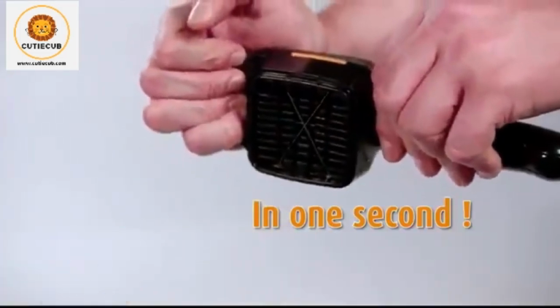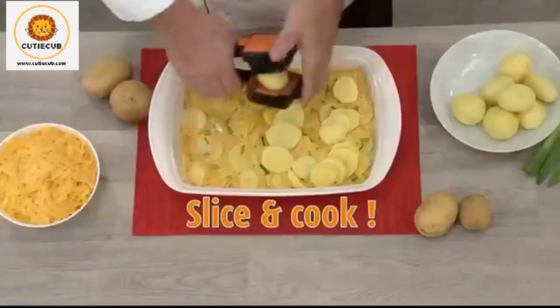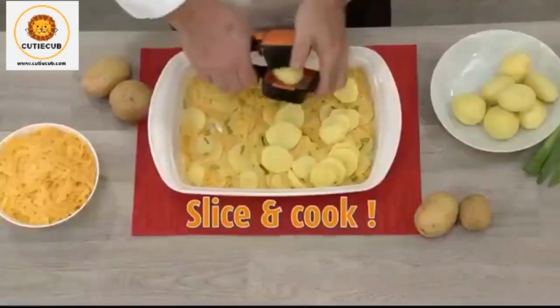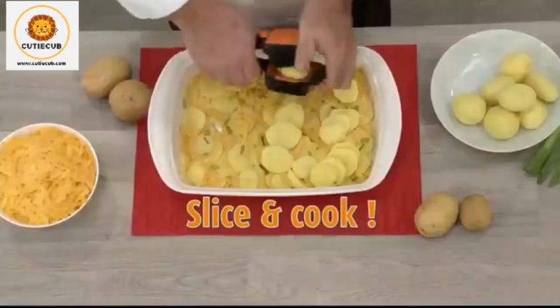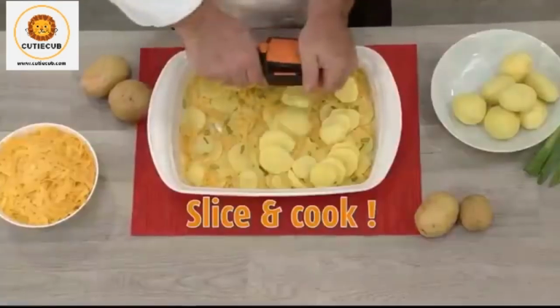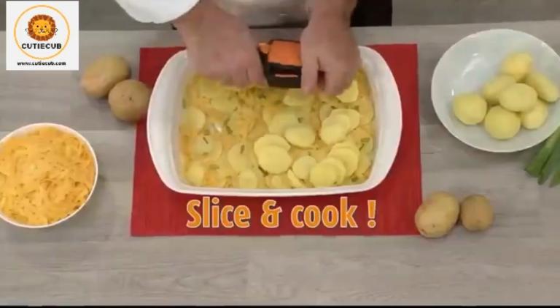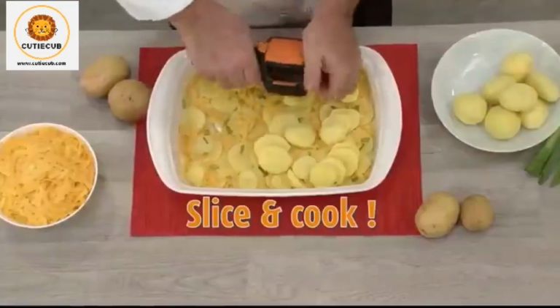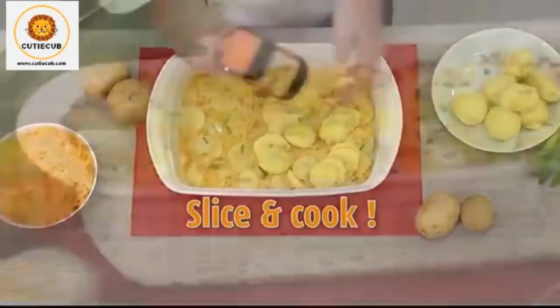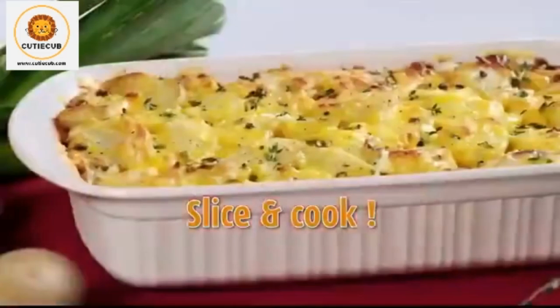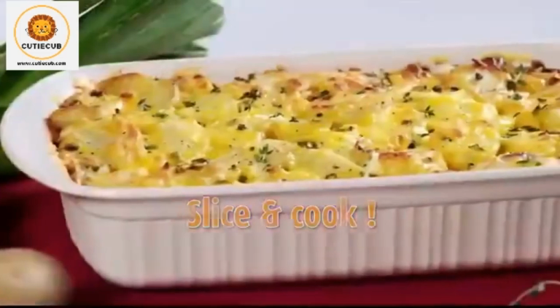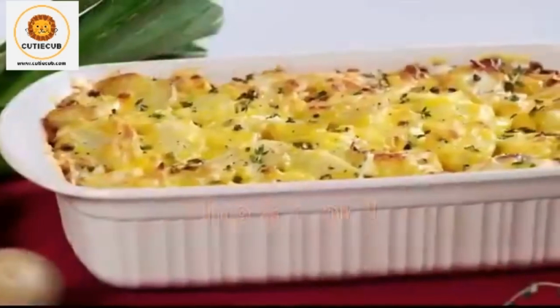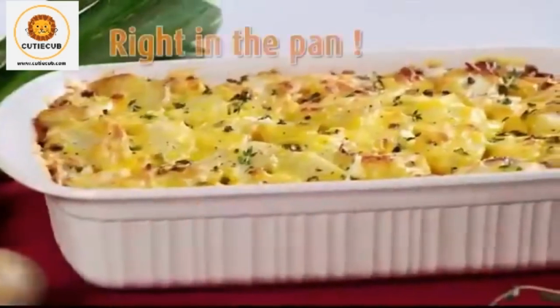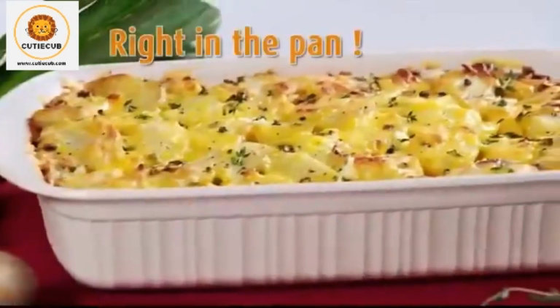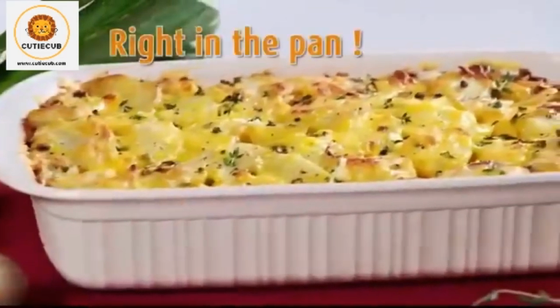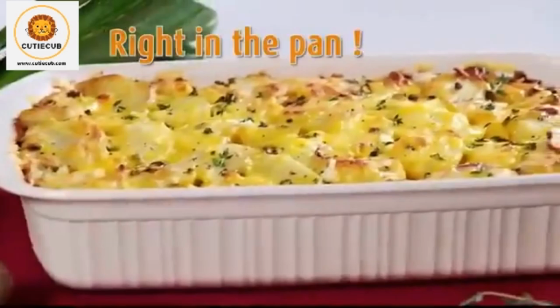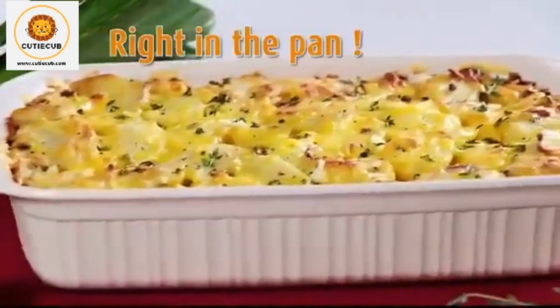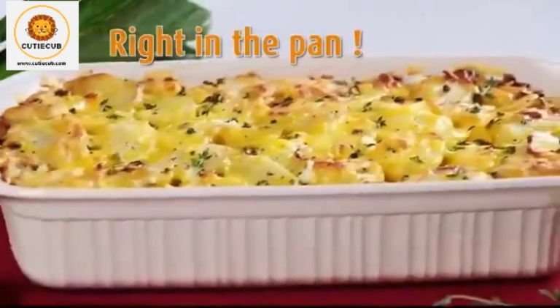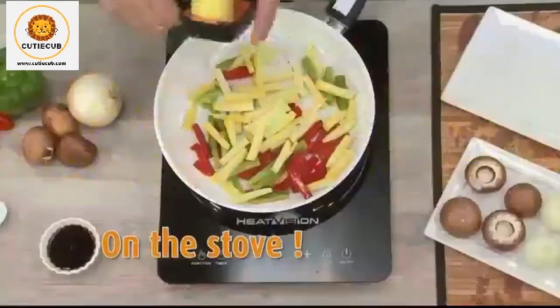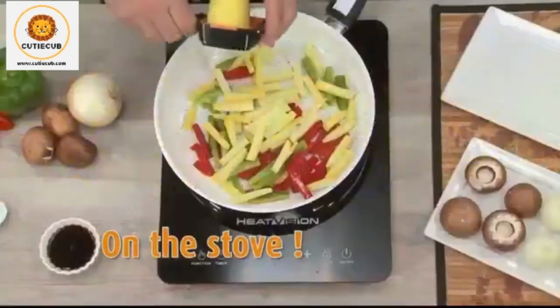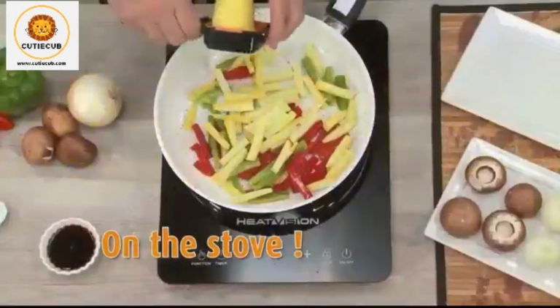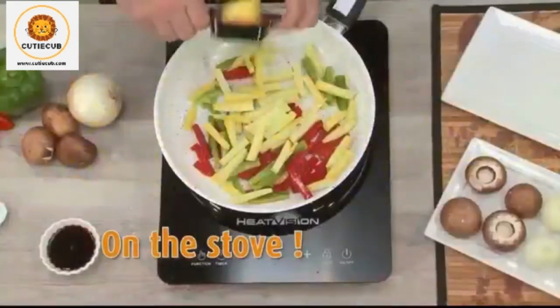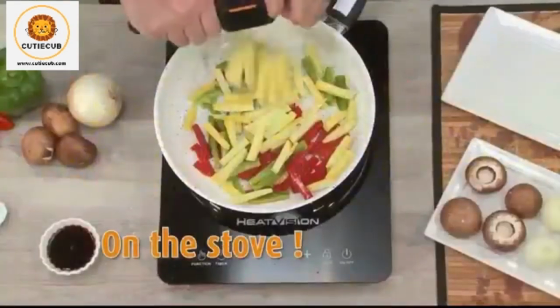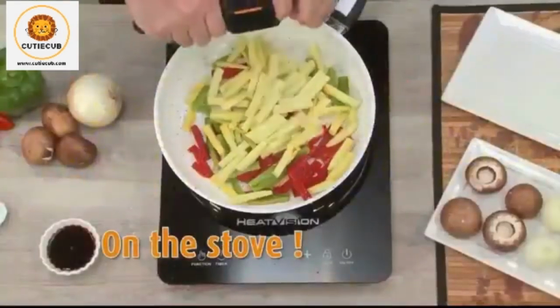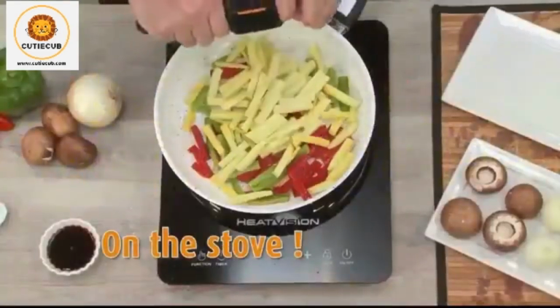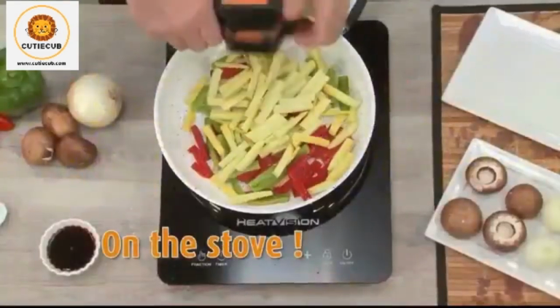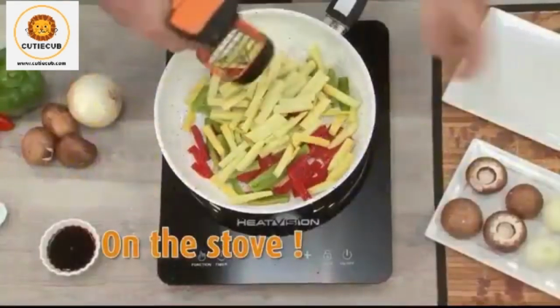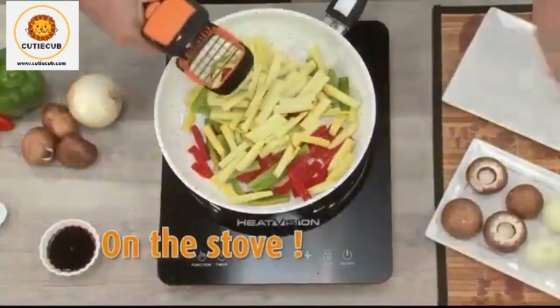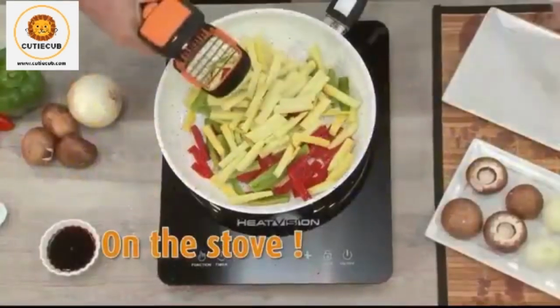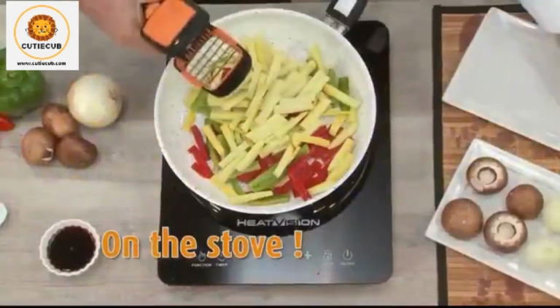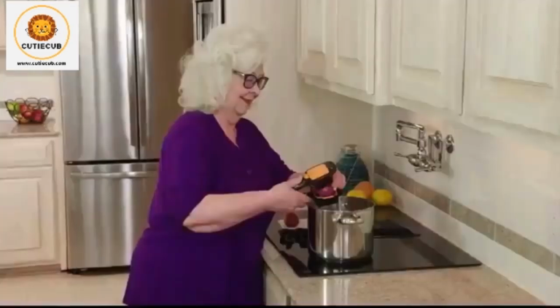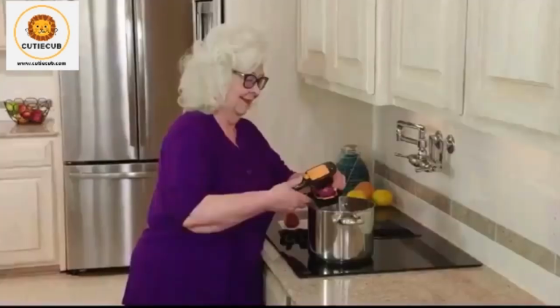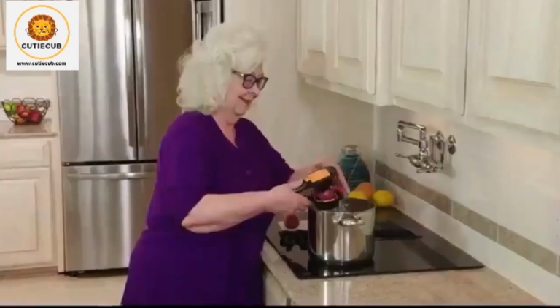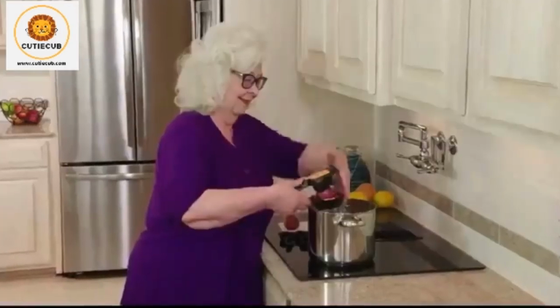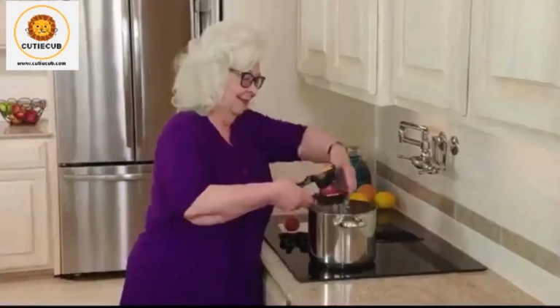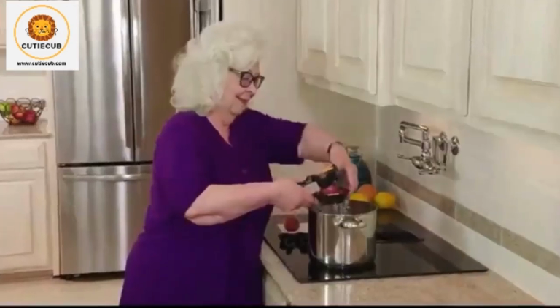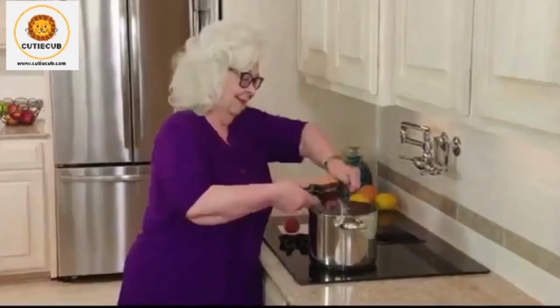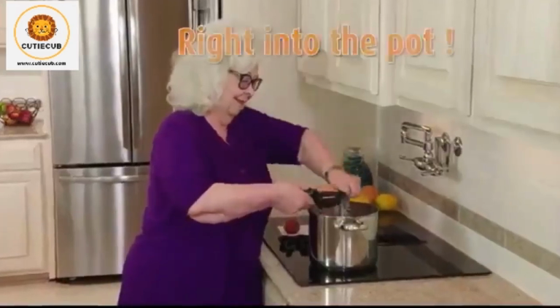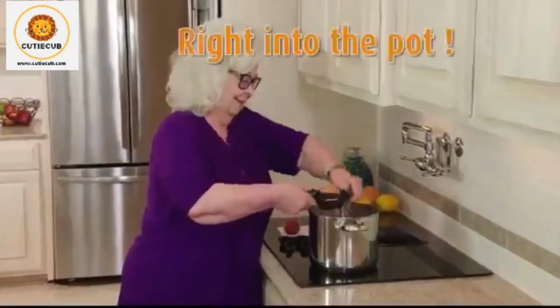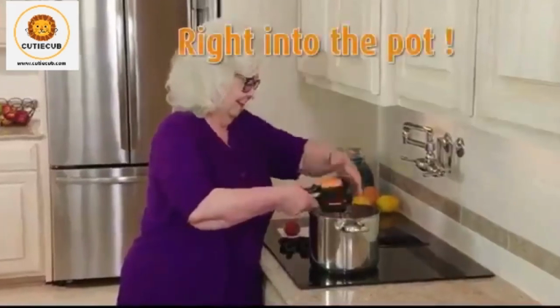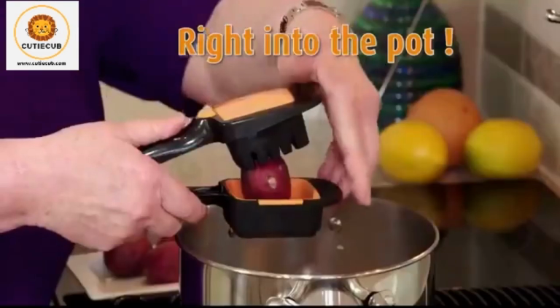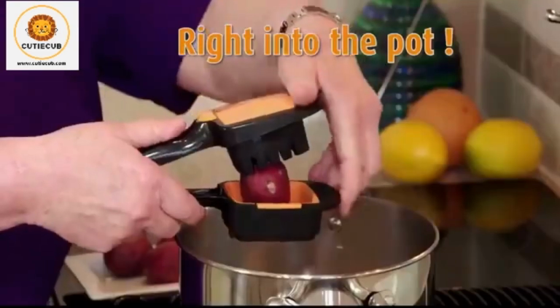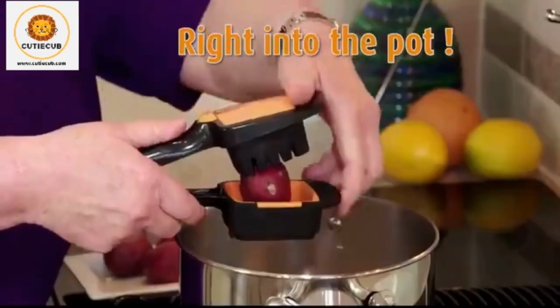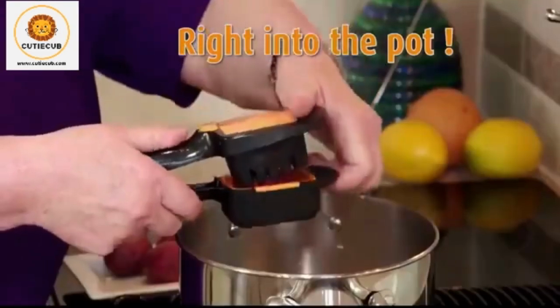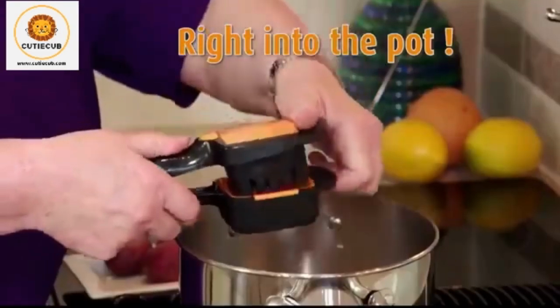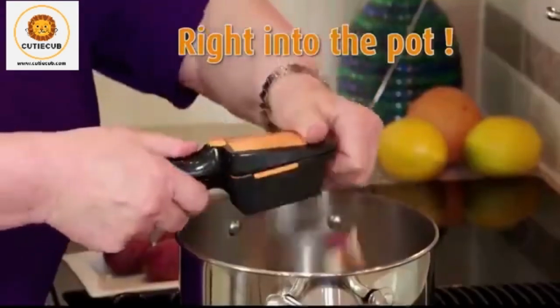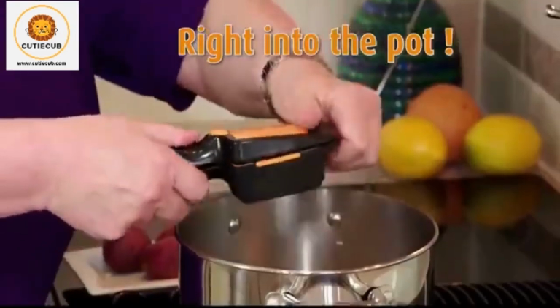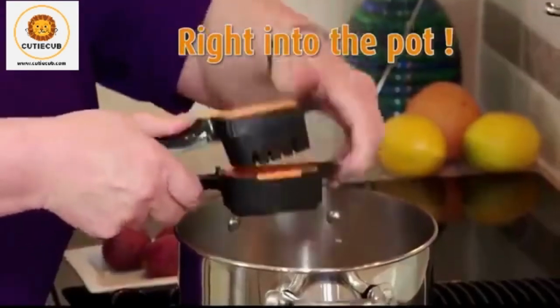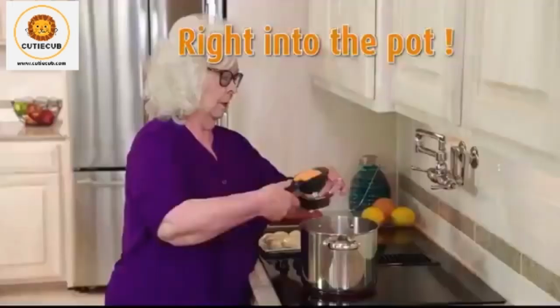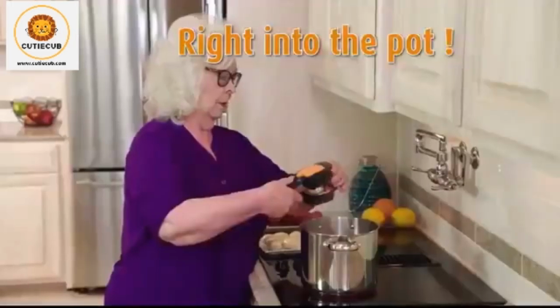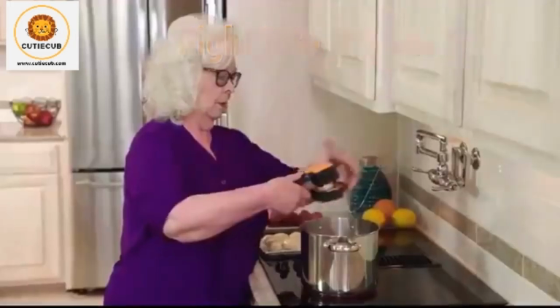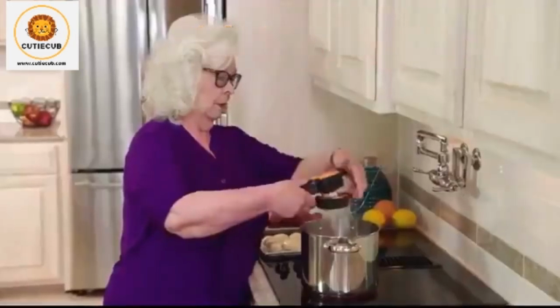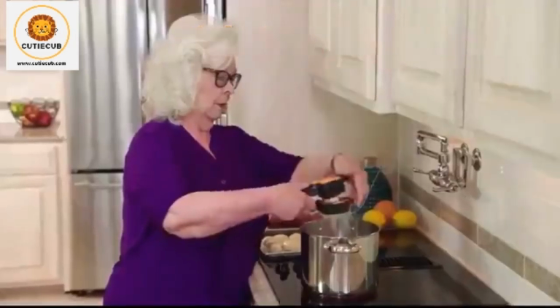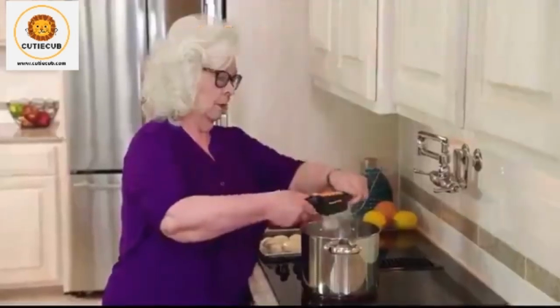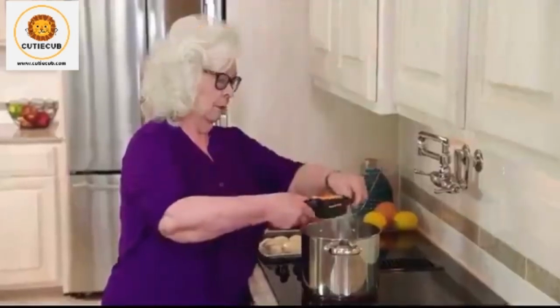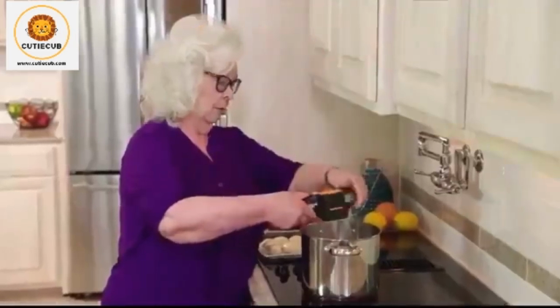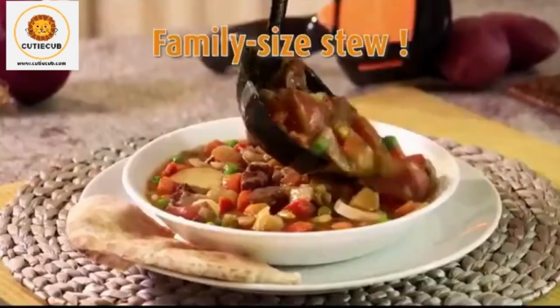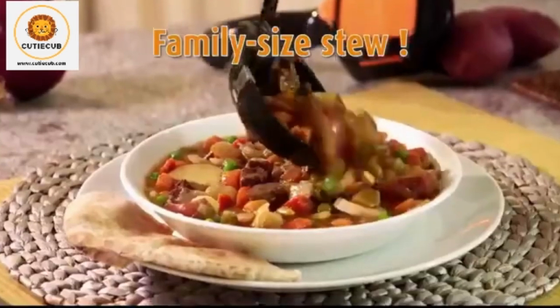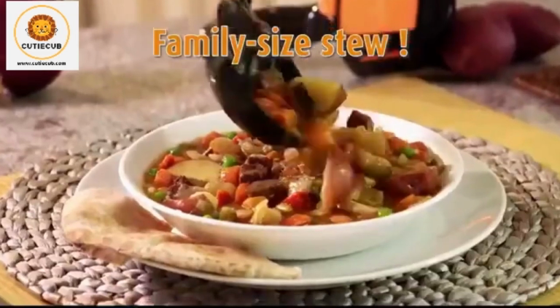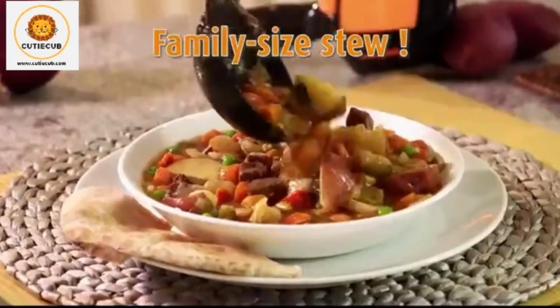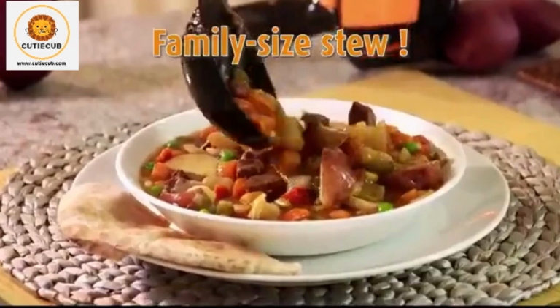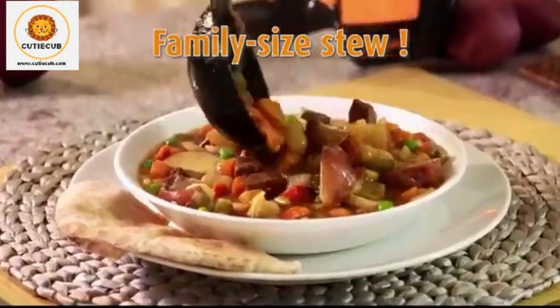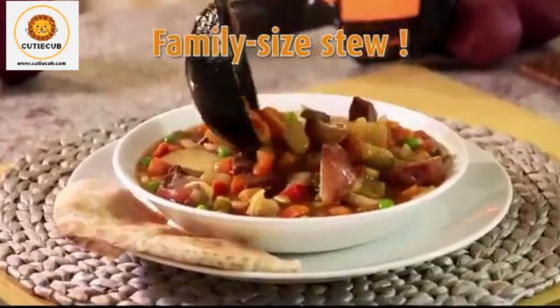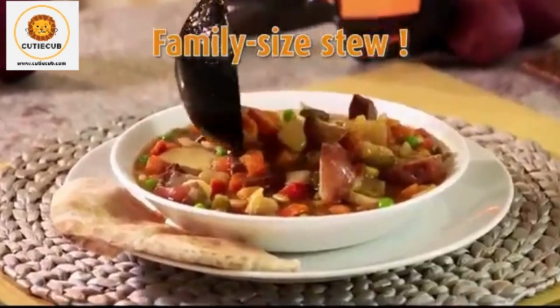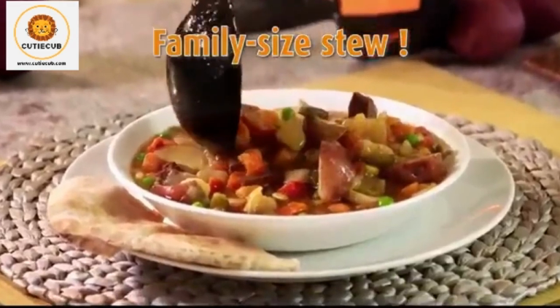Slice it and cook it right in the pan, right on your stove. Chop and slice right into the pot for a family-sized stew with no mess.